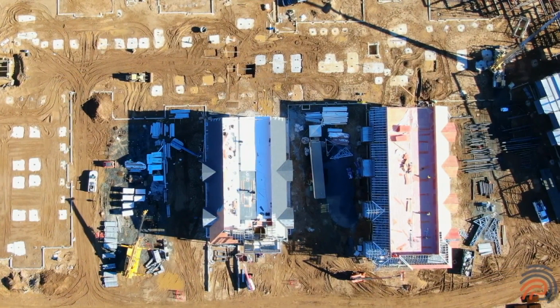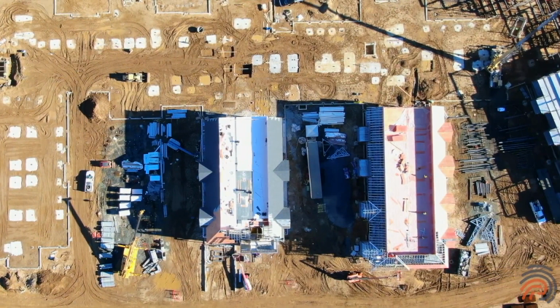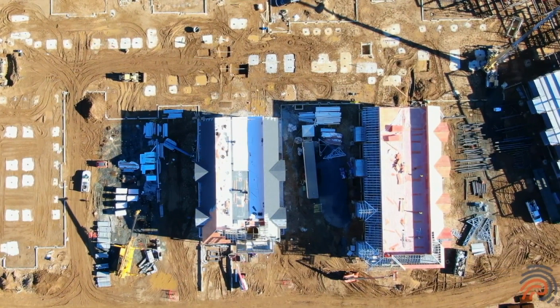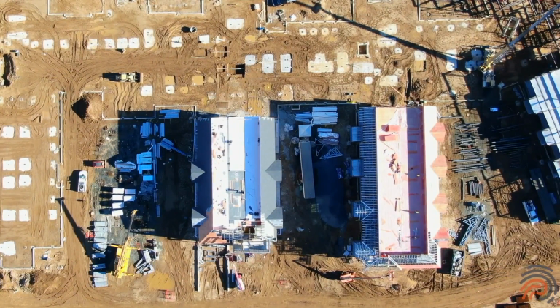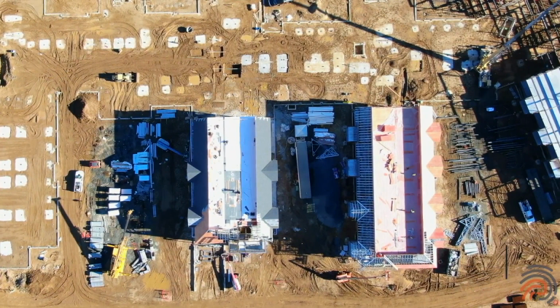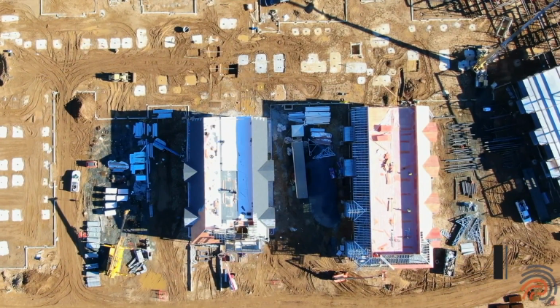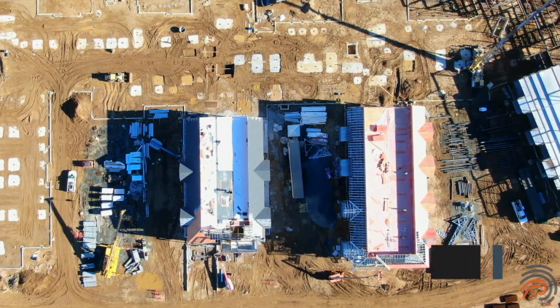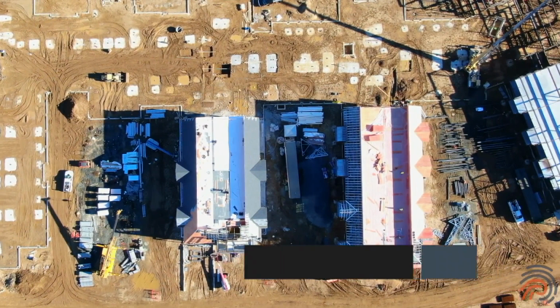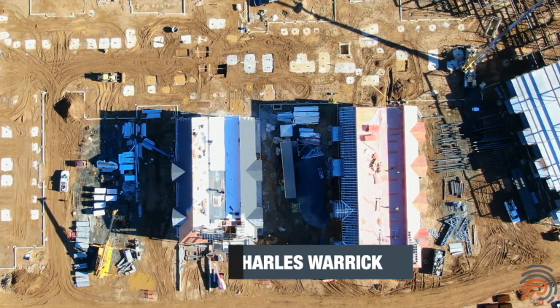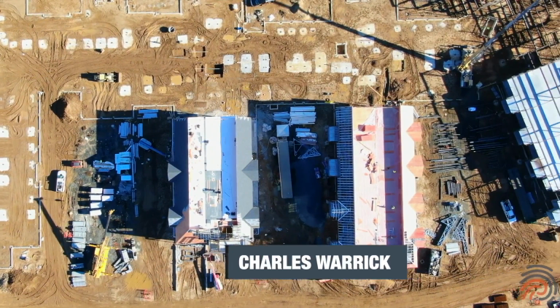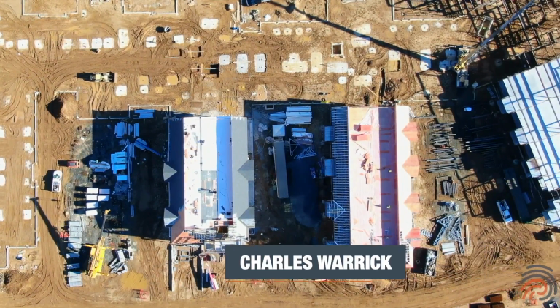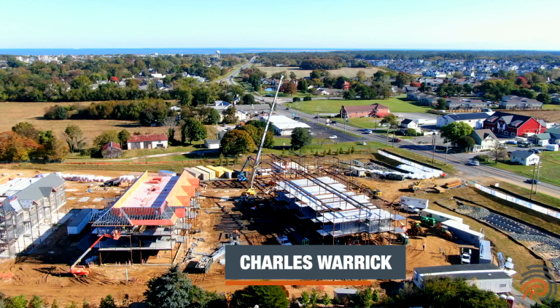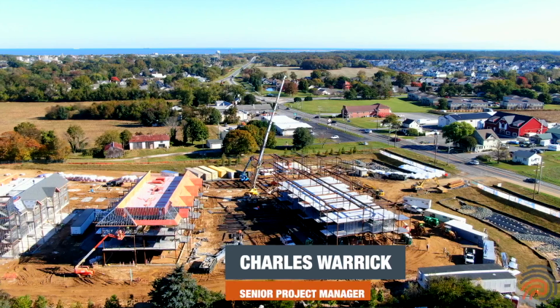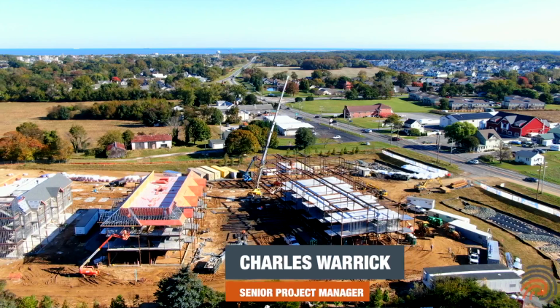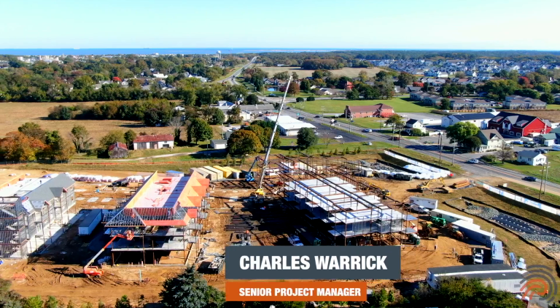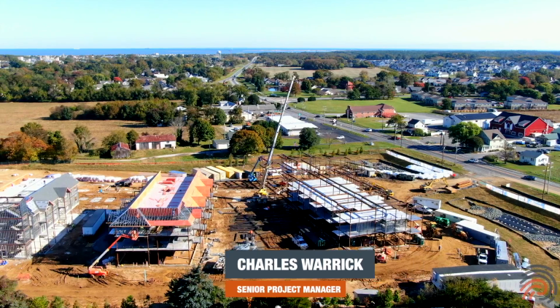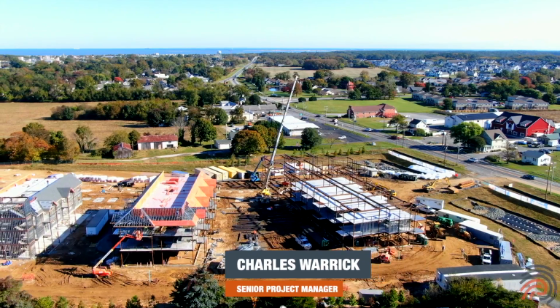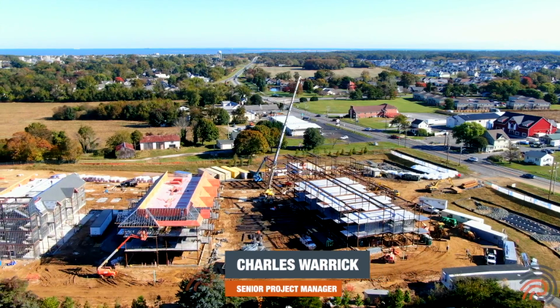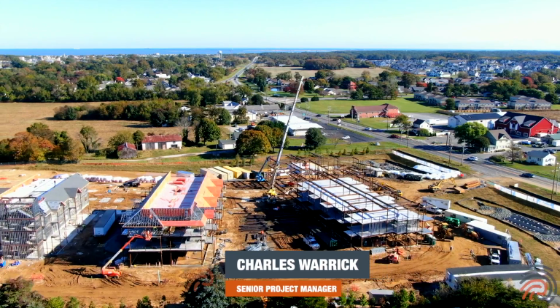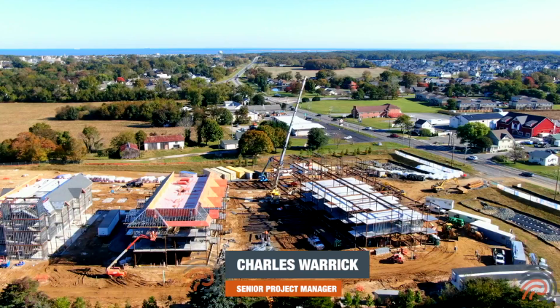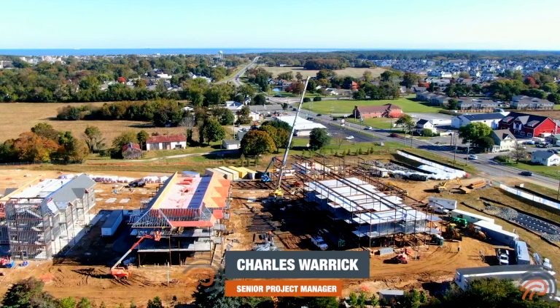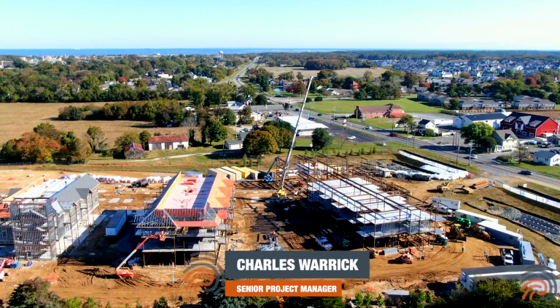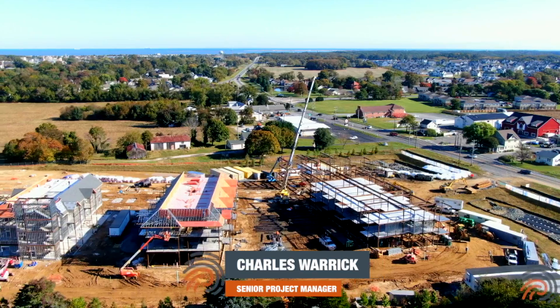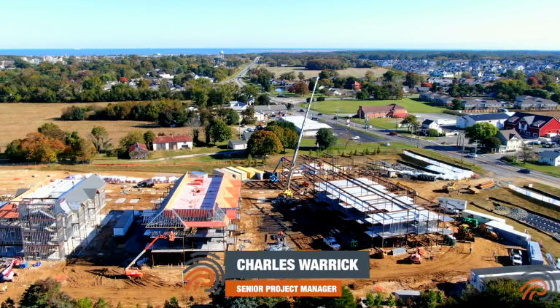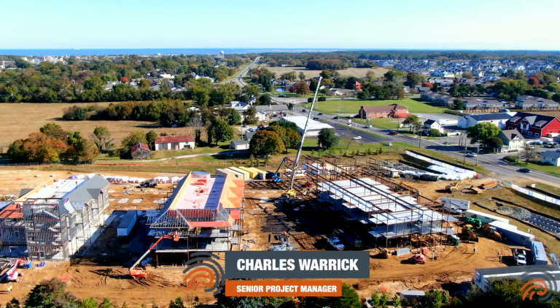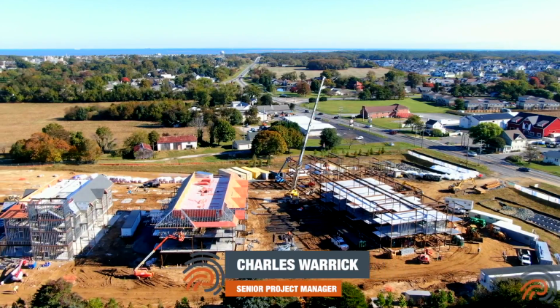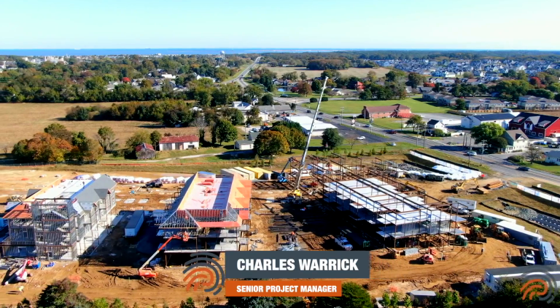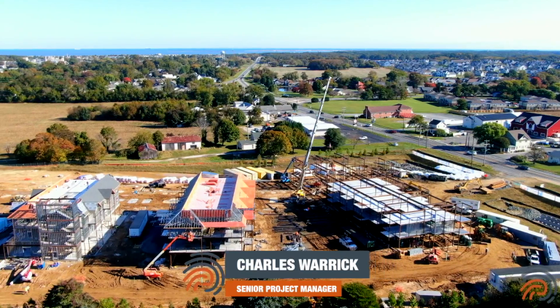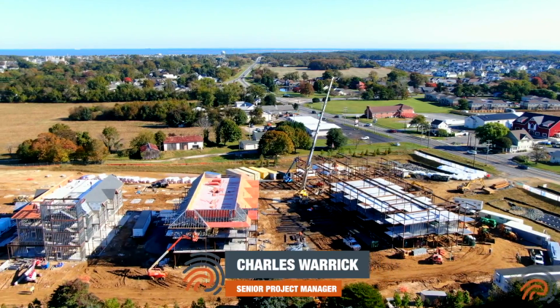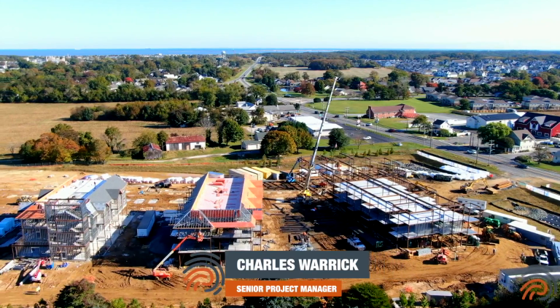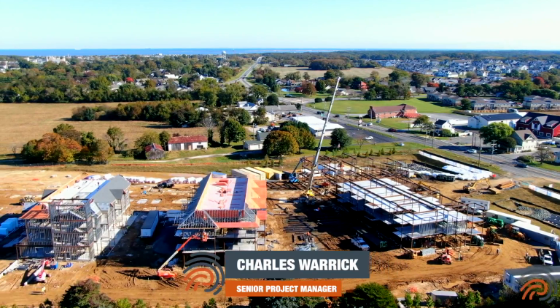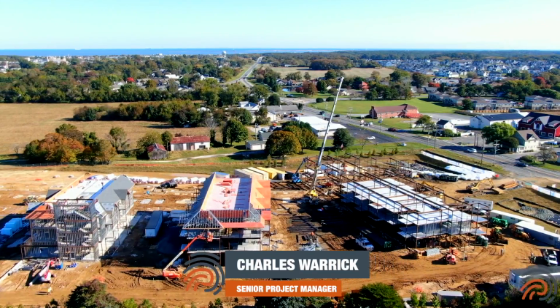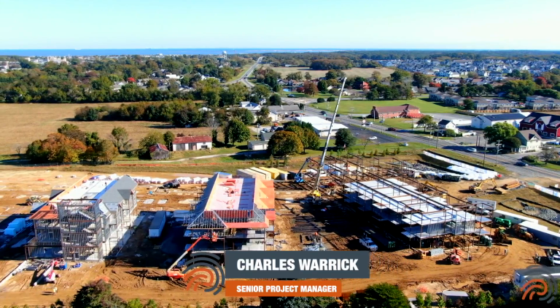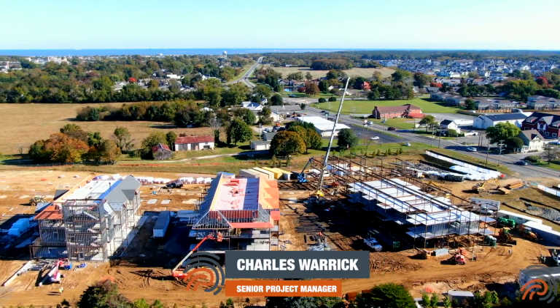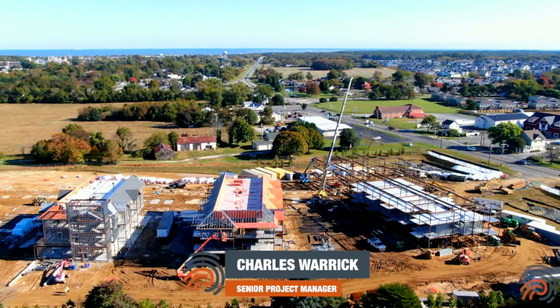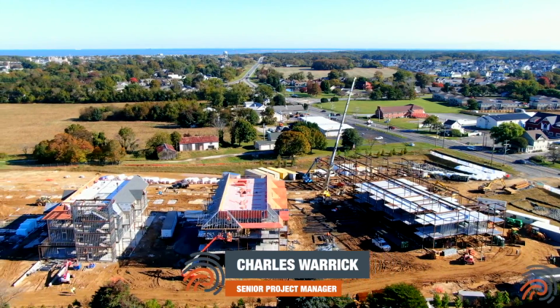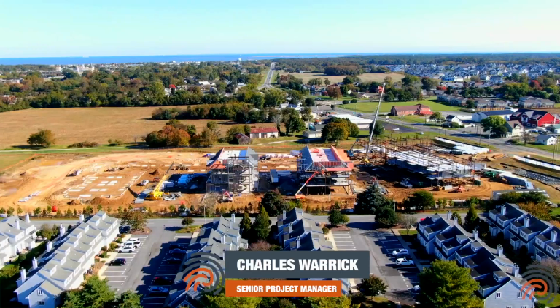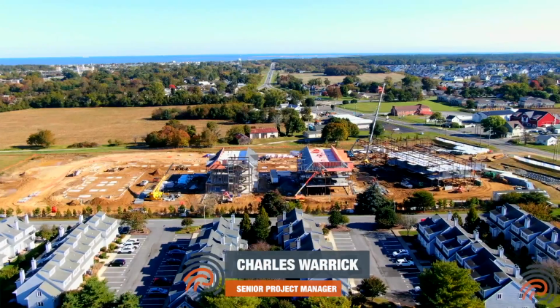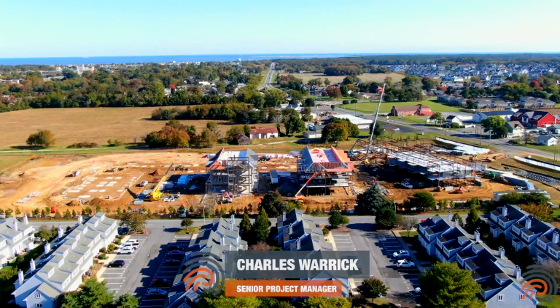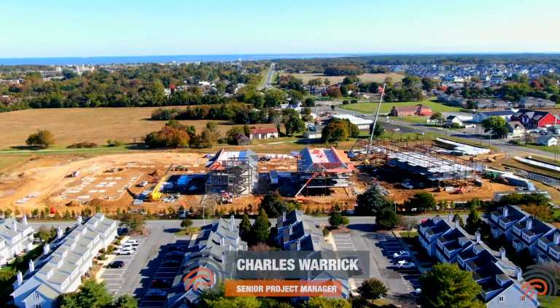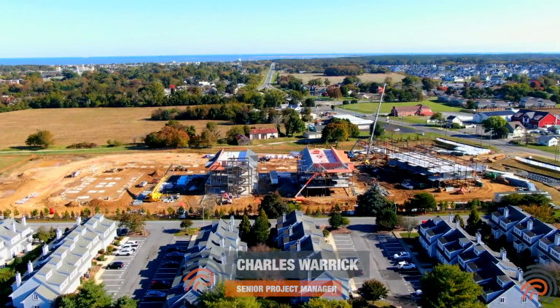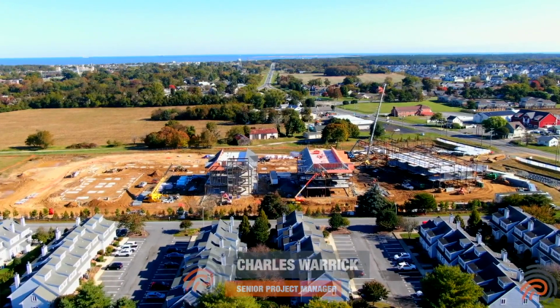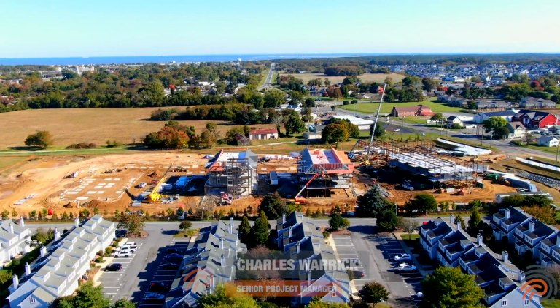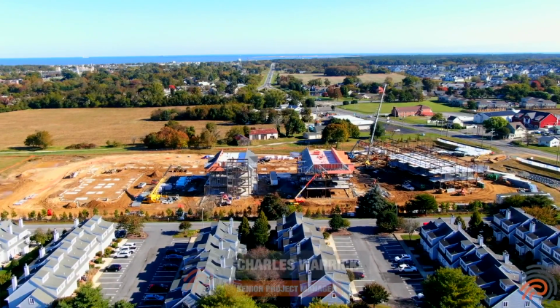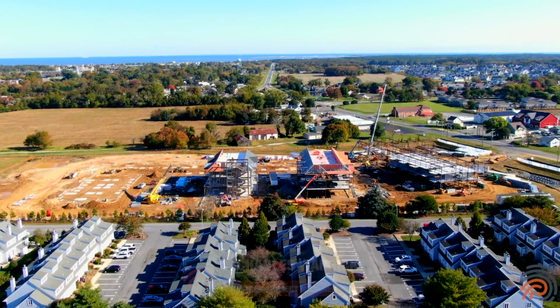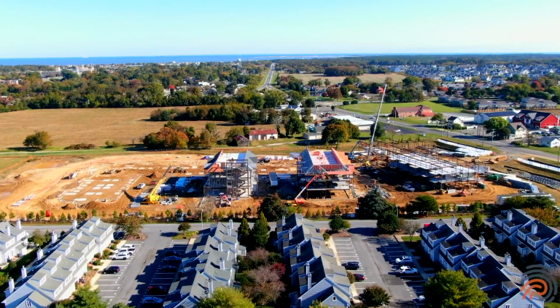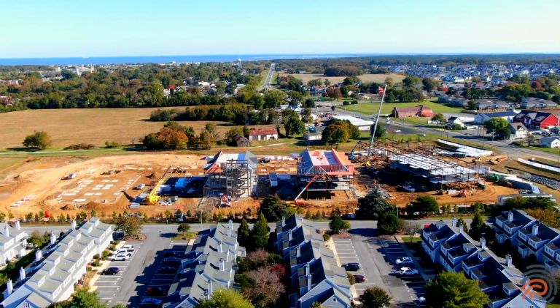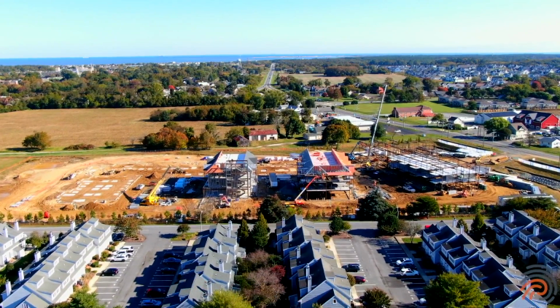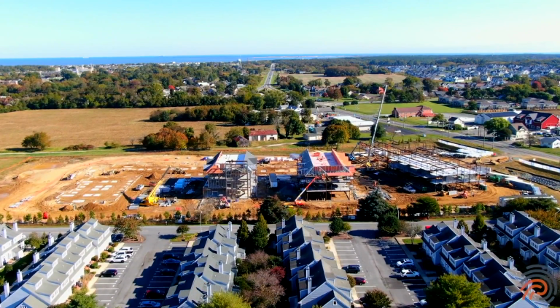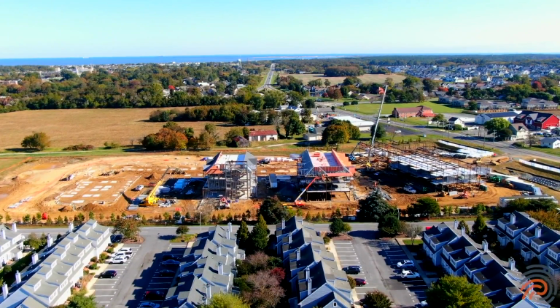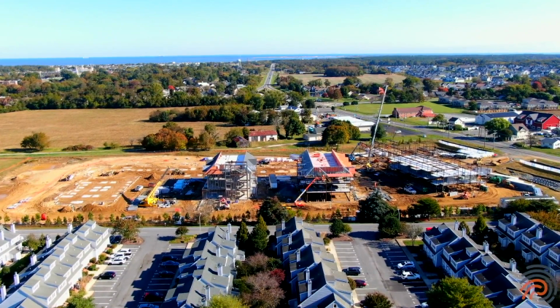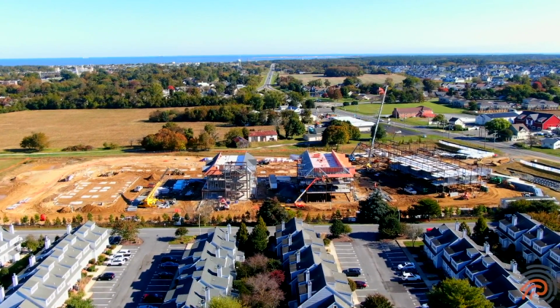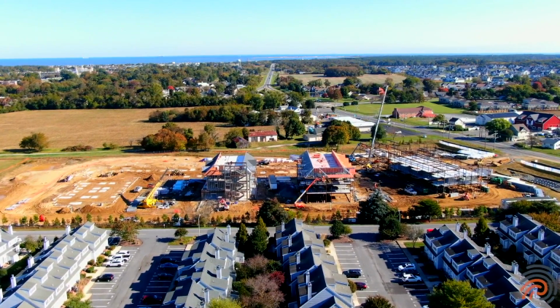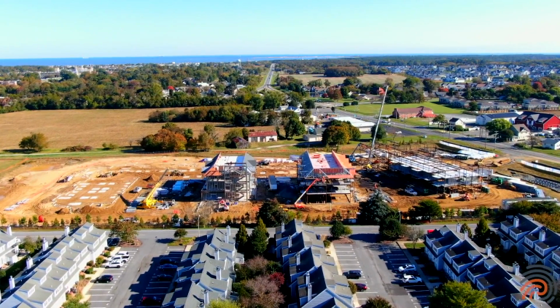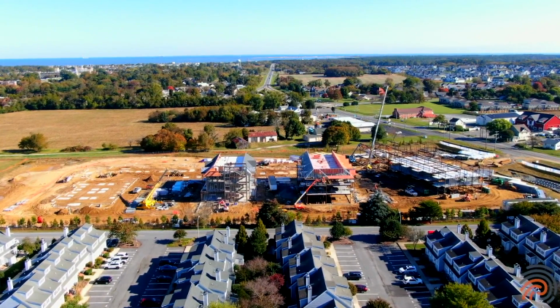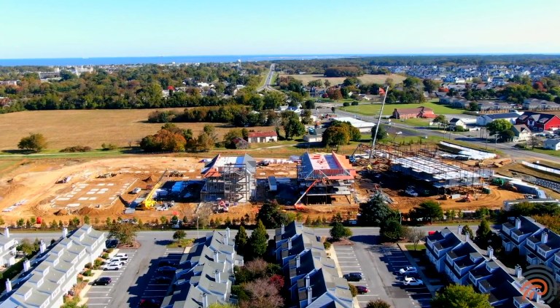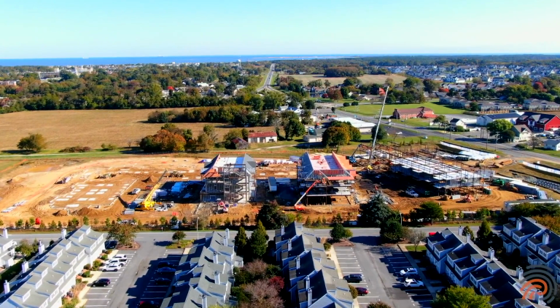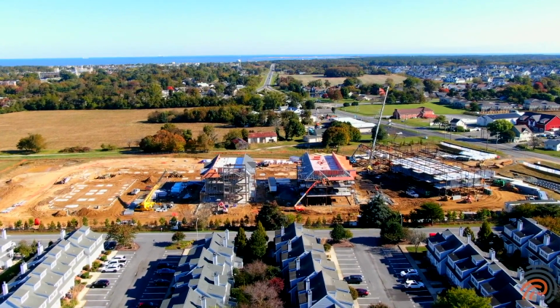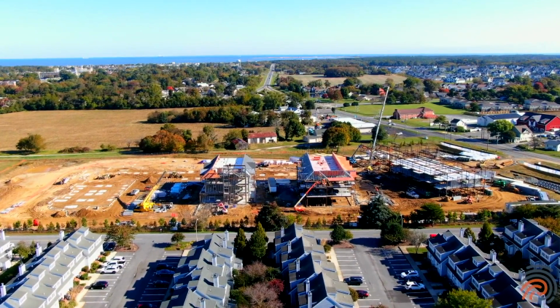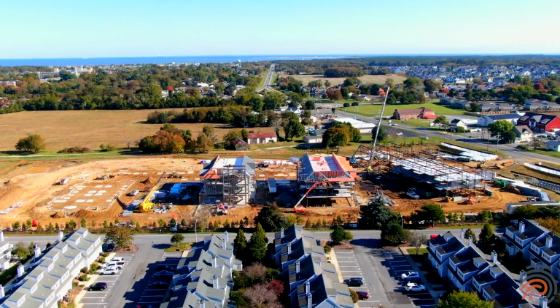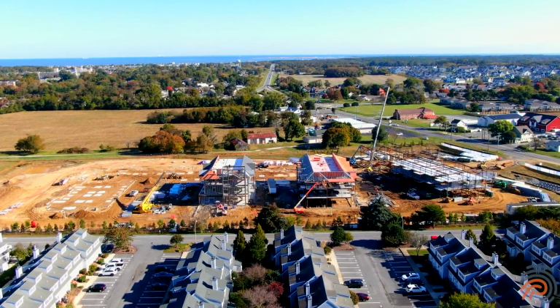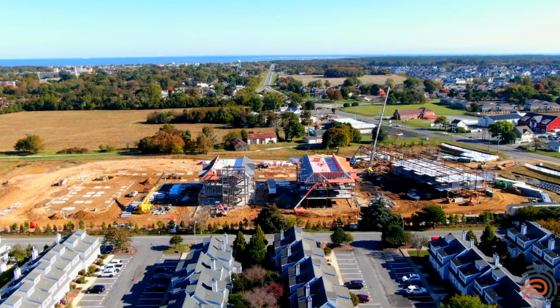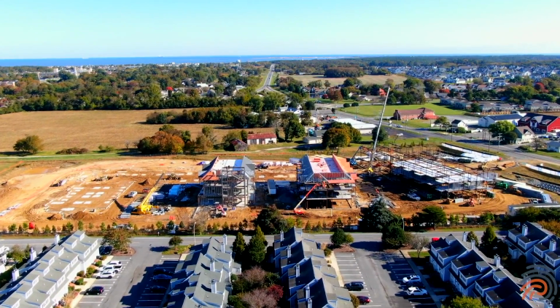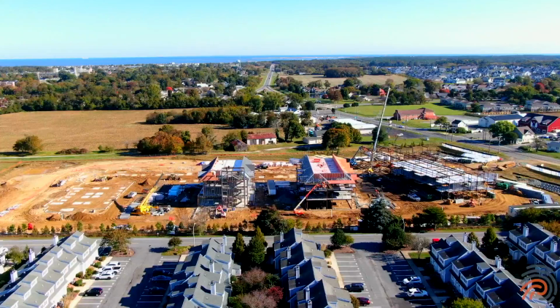This is Charles Warwick, Senior Project Manager at Pol Risk Construction. The update for the Vantage Point Lewis project is as follows.